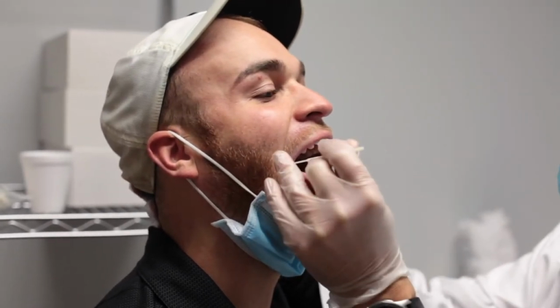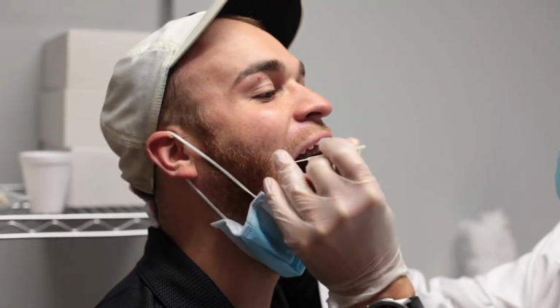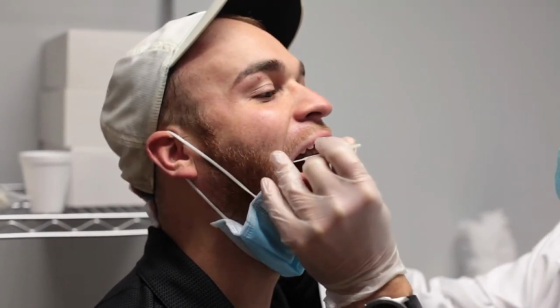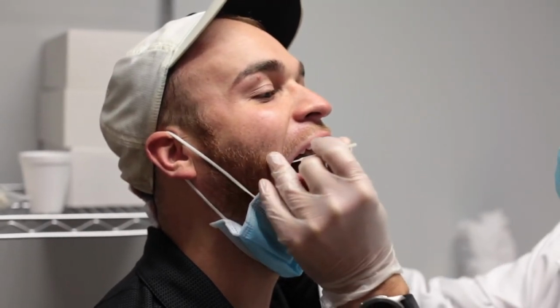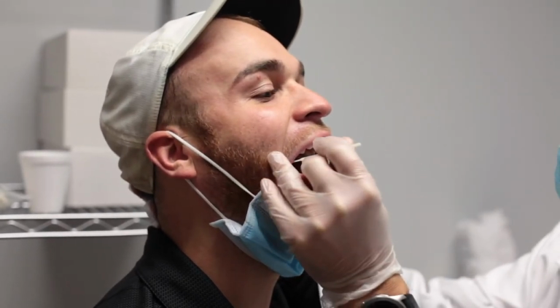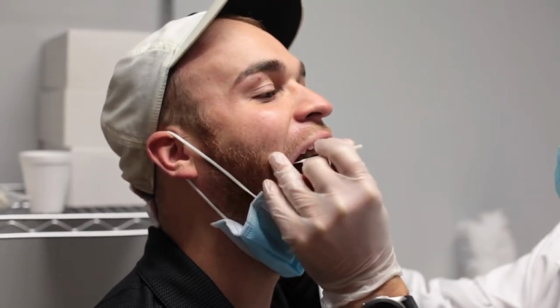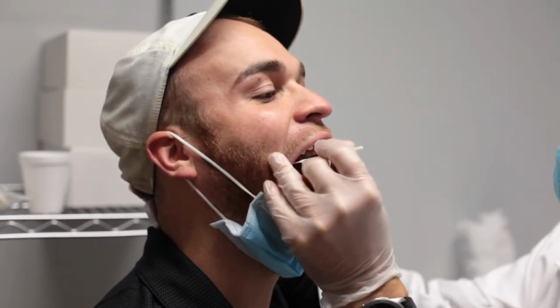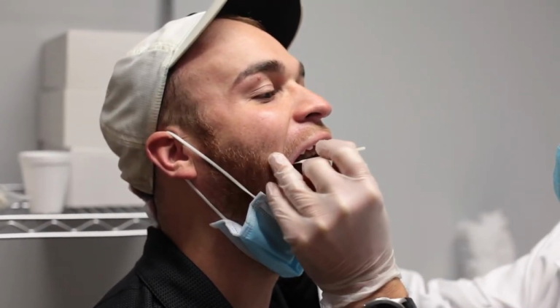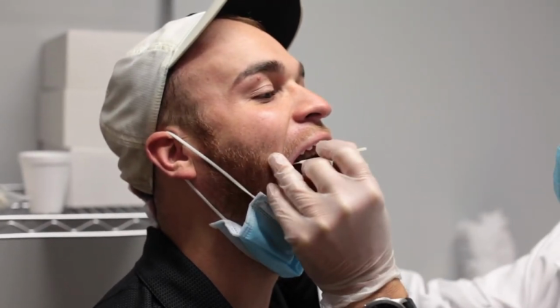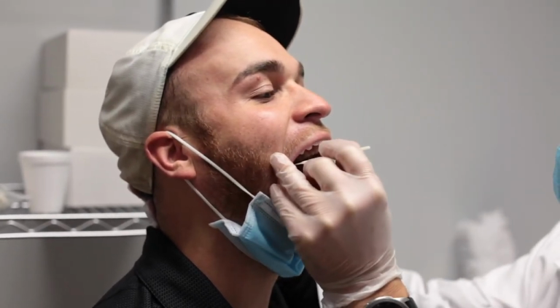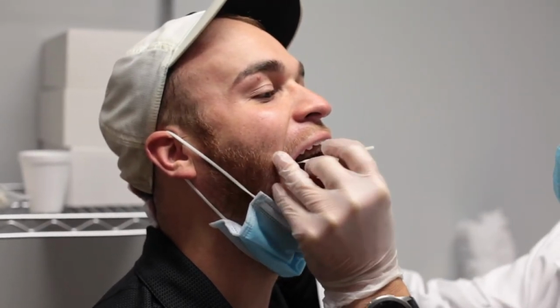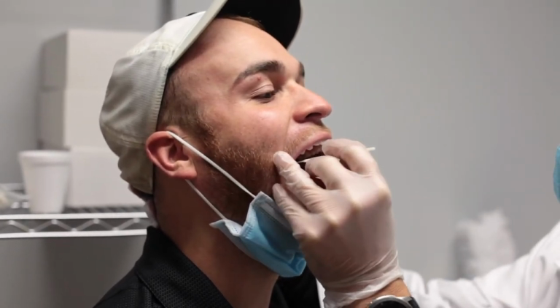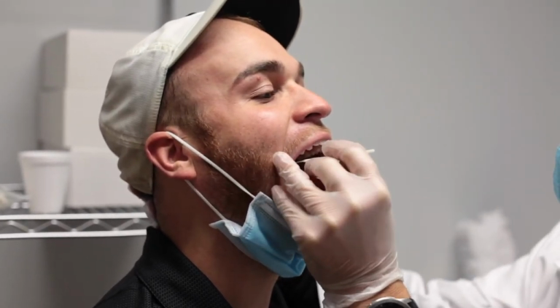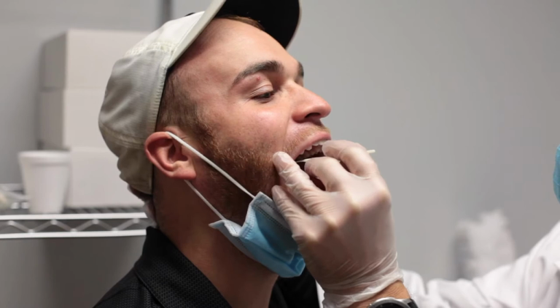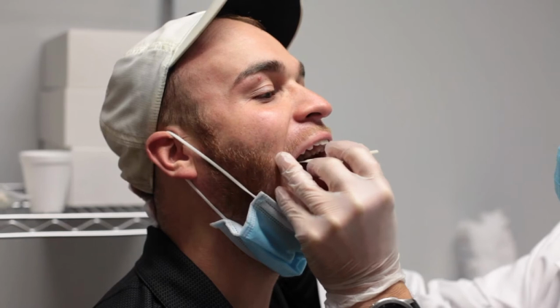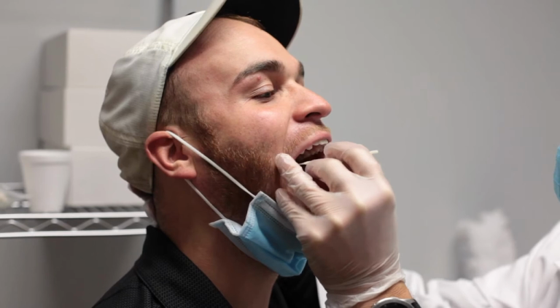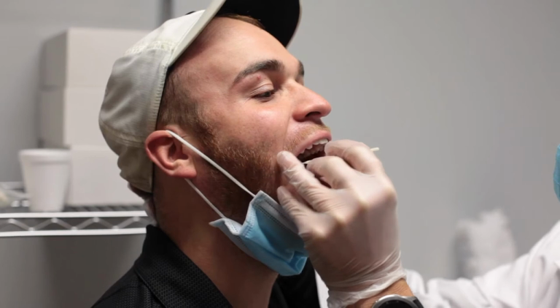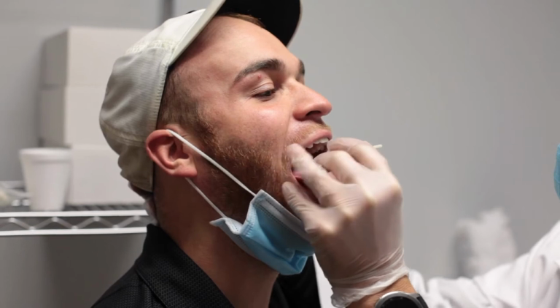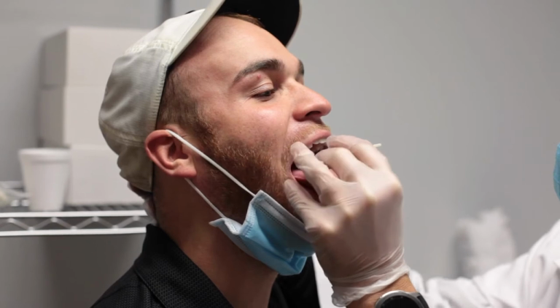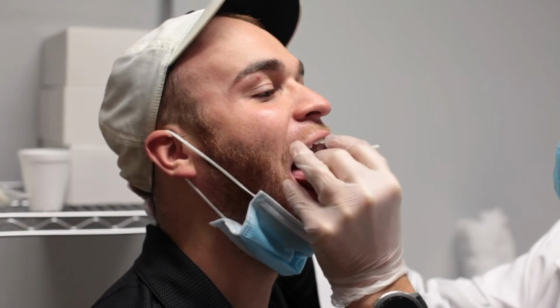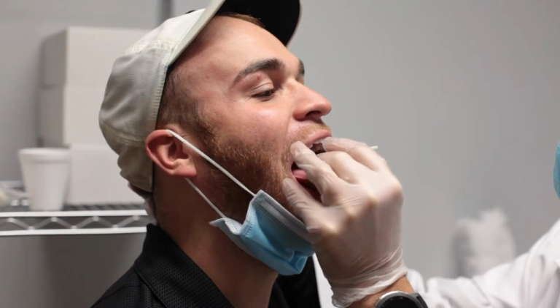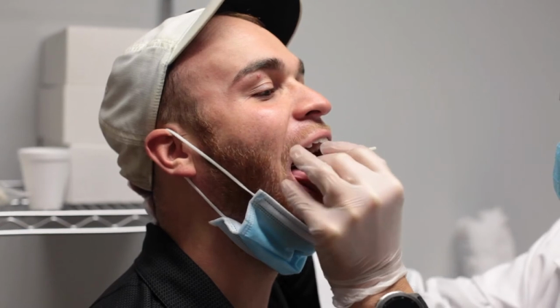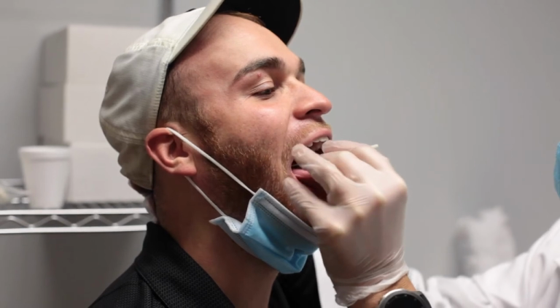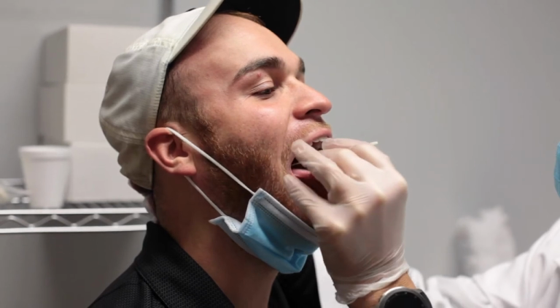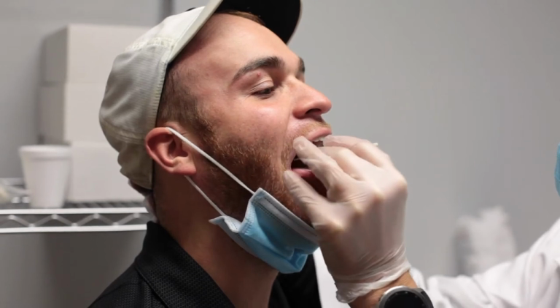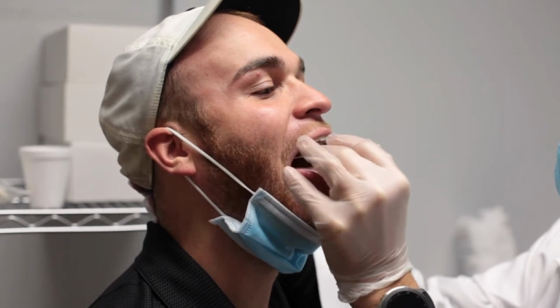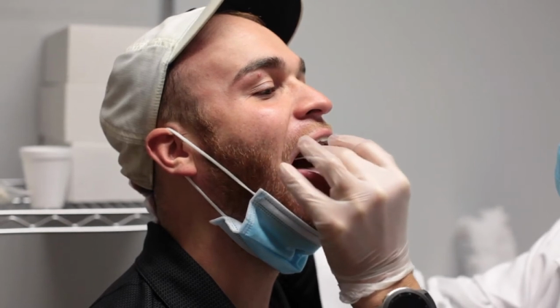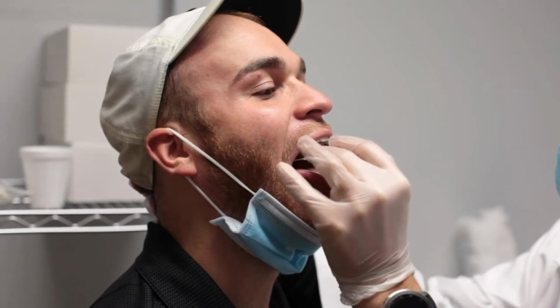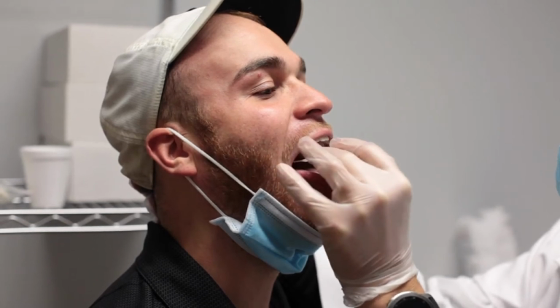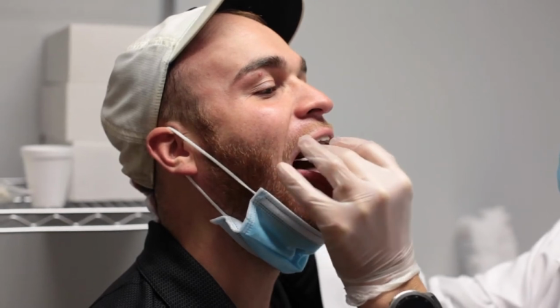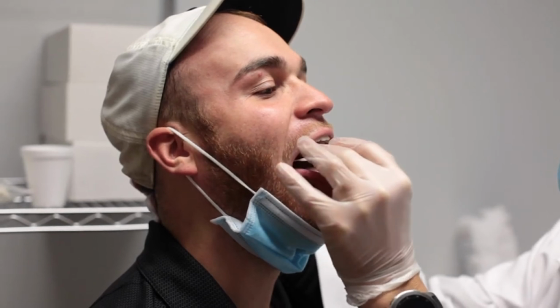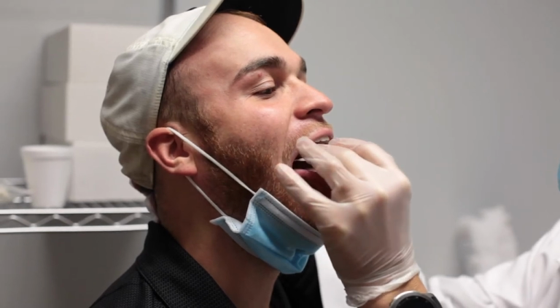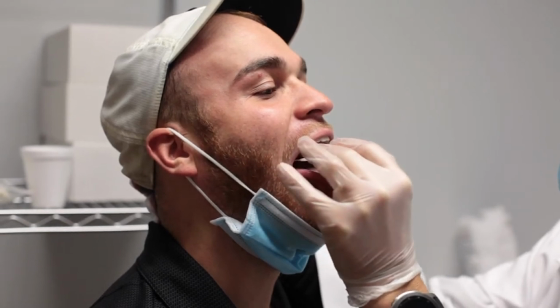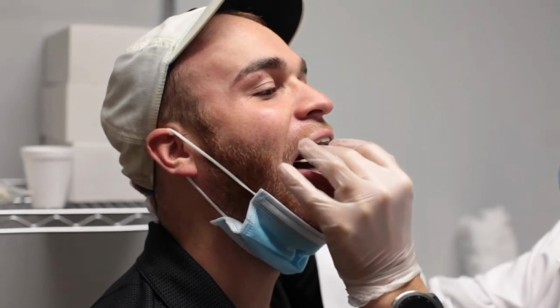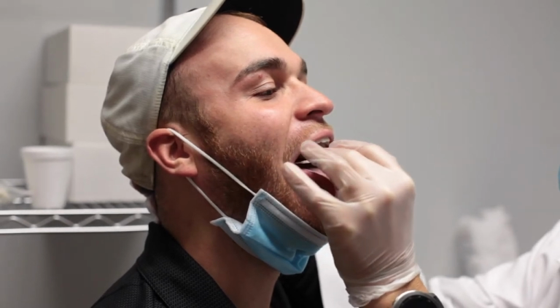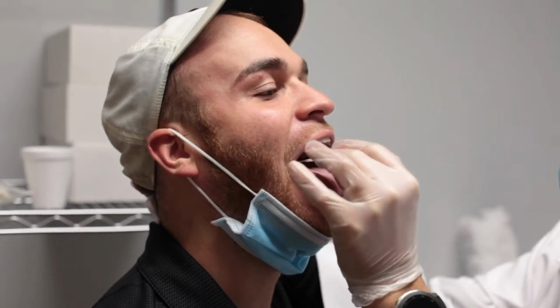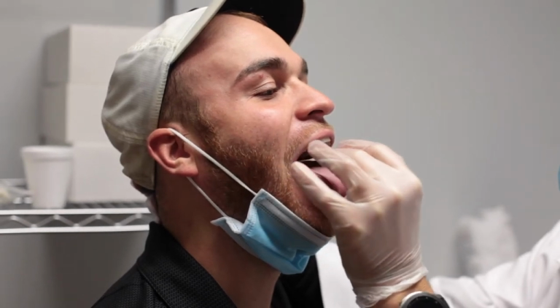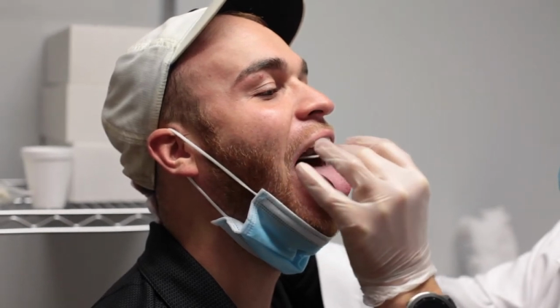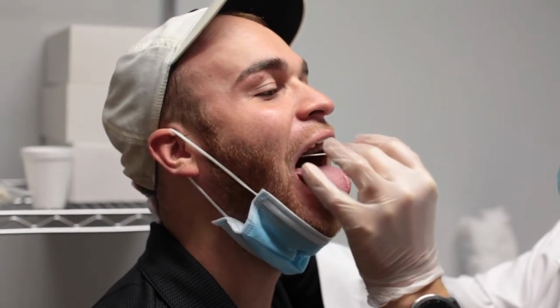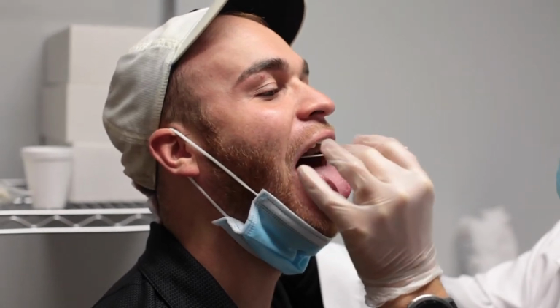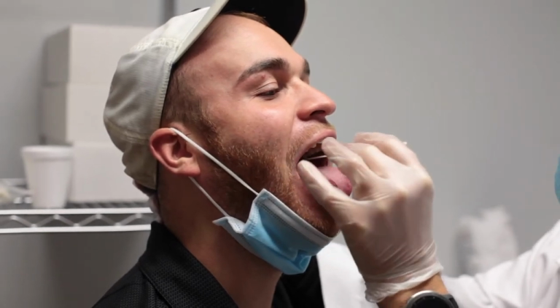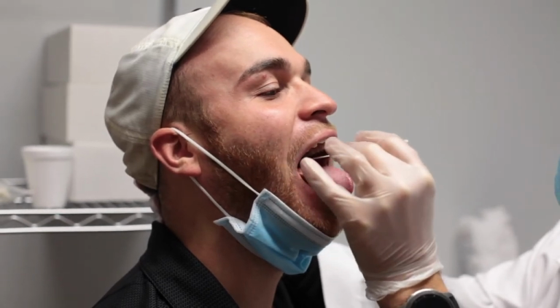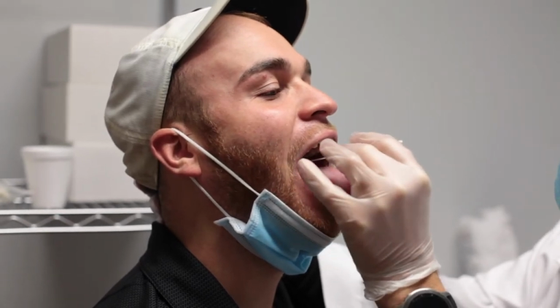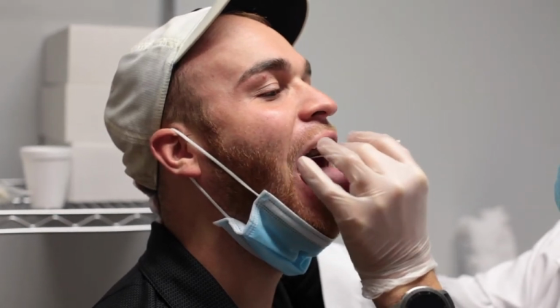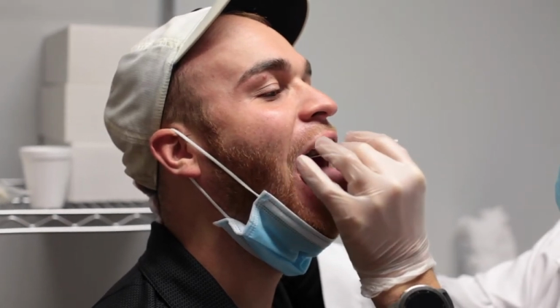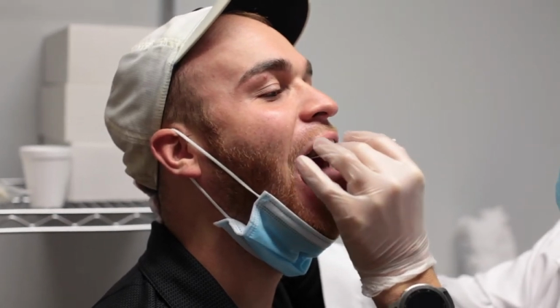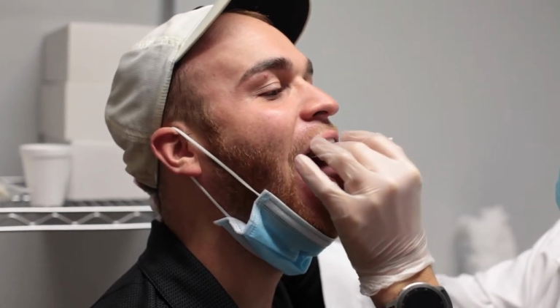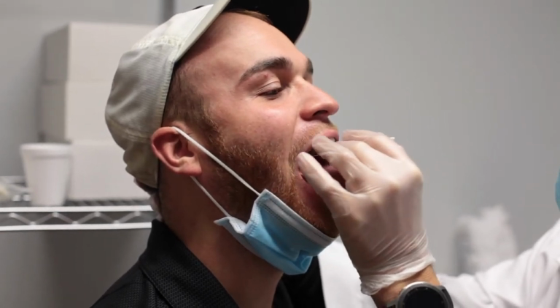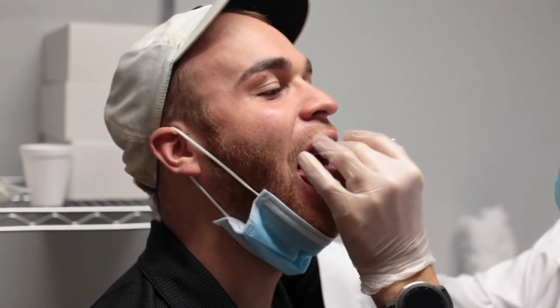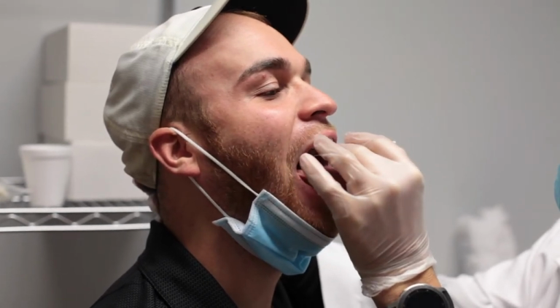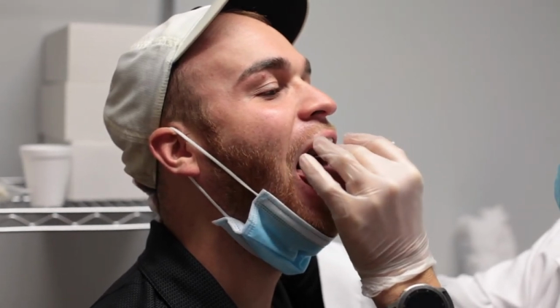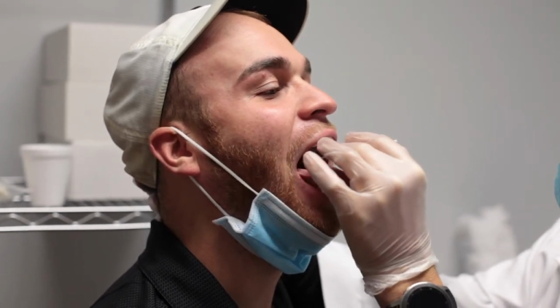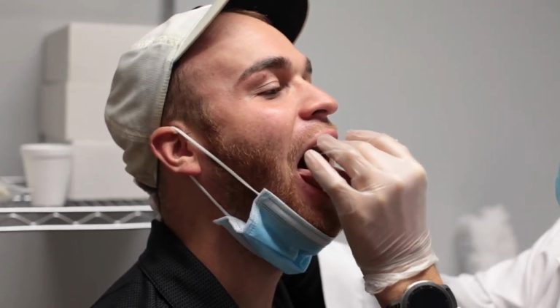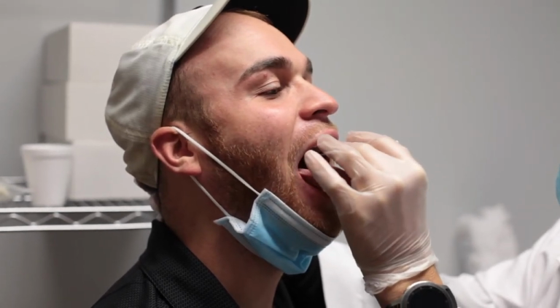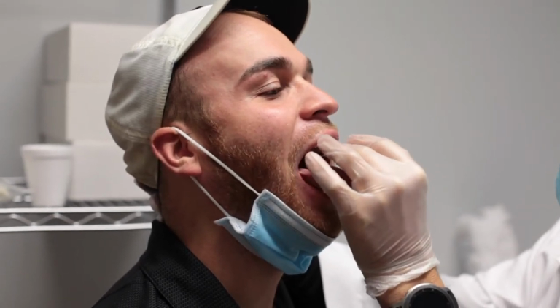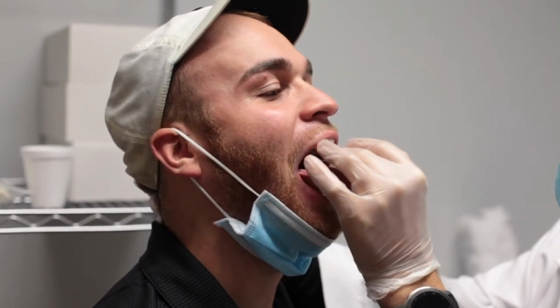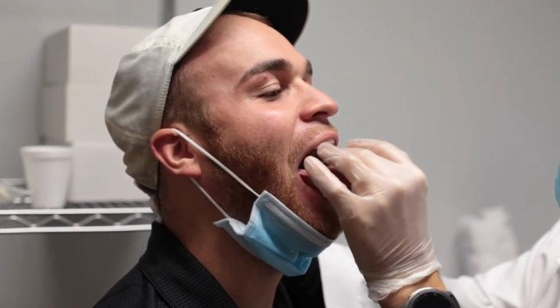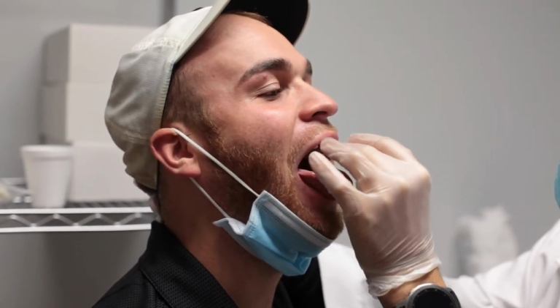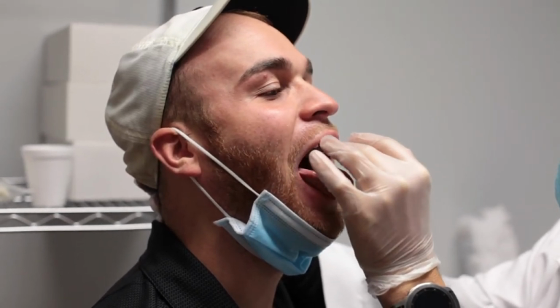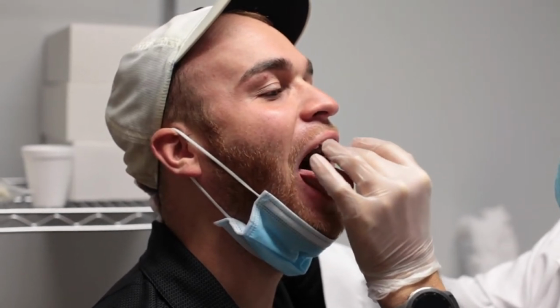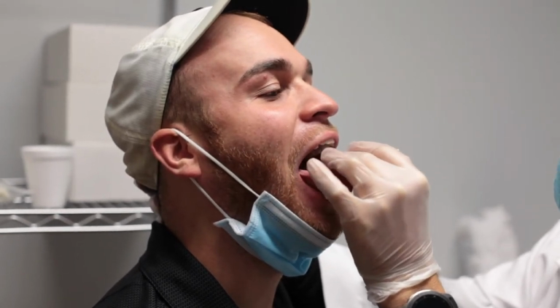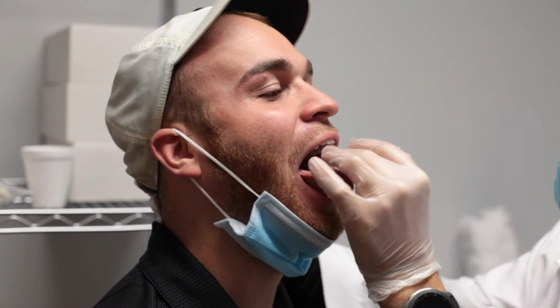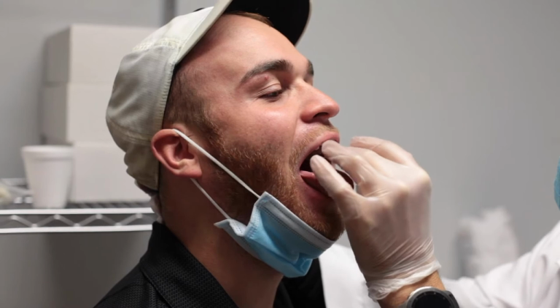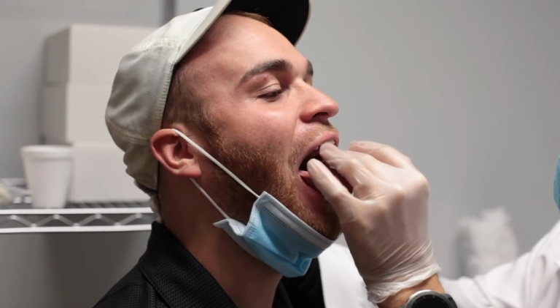Without touching the sides of the mouth, swab the back of the throat and the tonsil or arches. Avoid touching tongue, teeth, and gums.